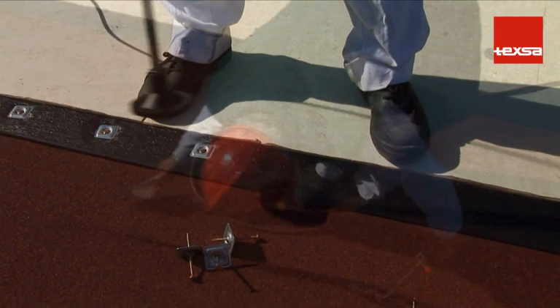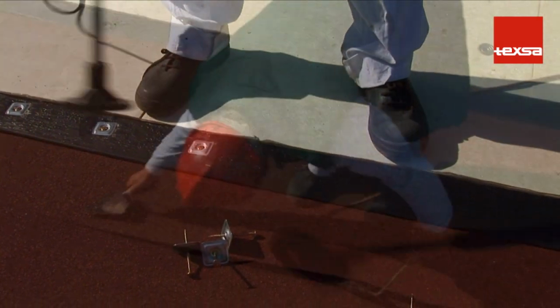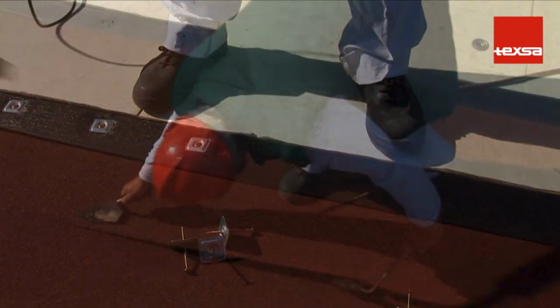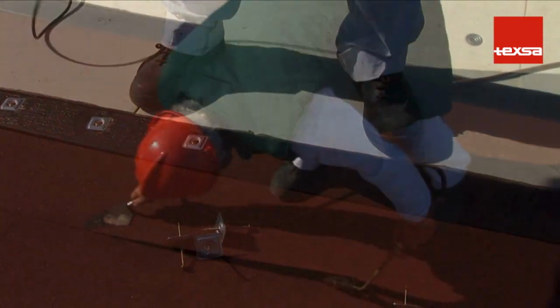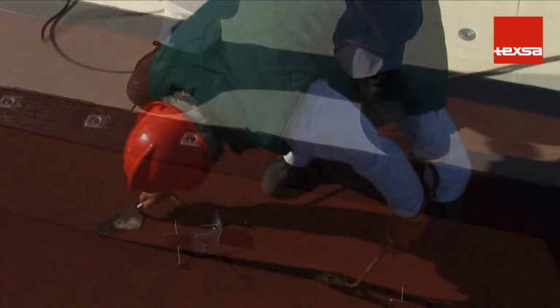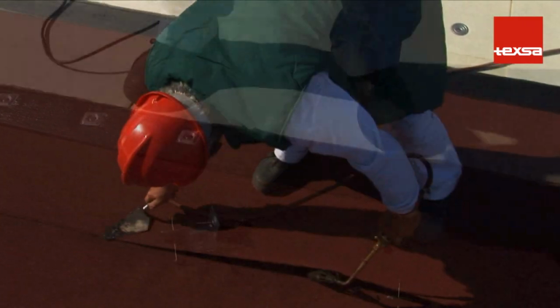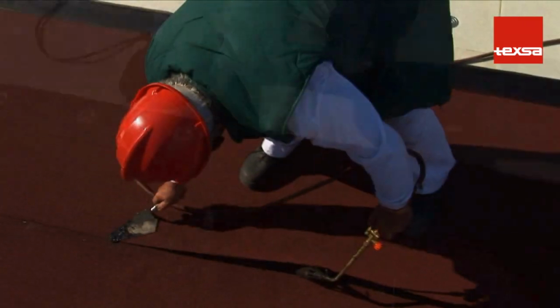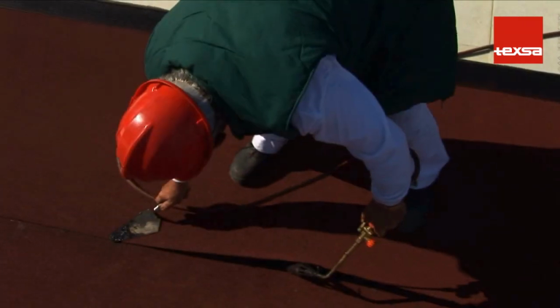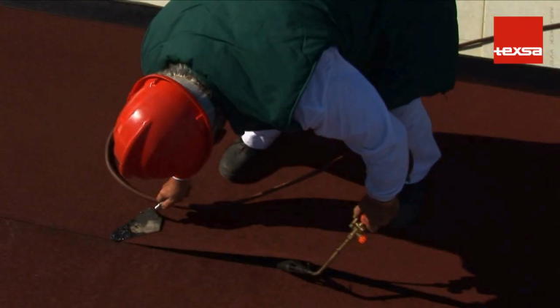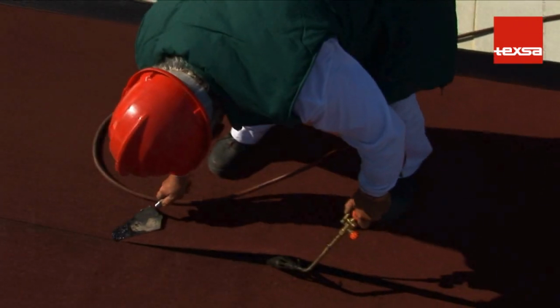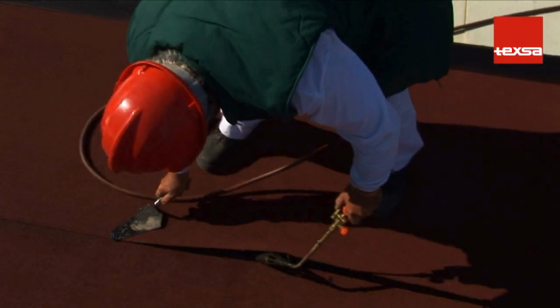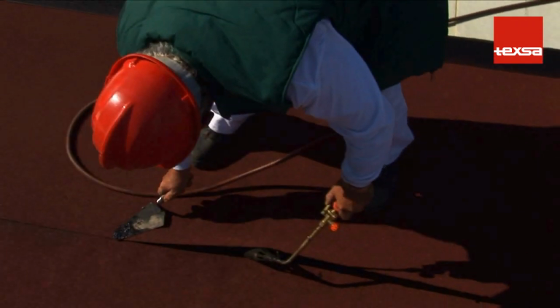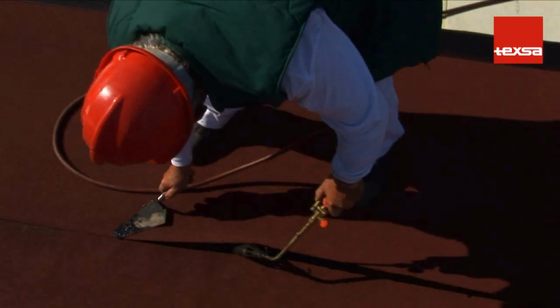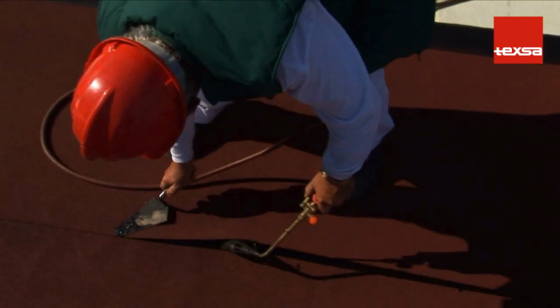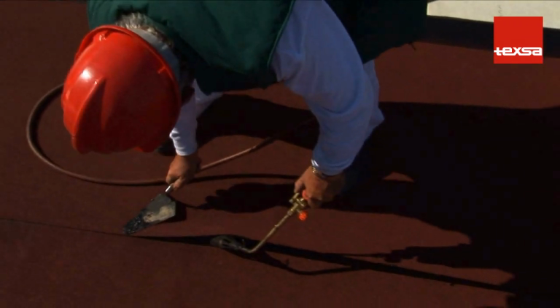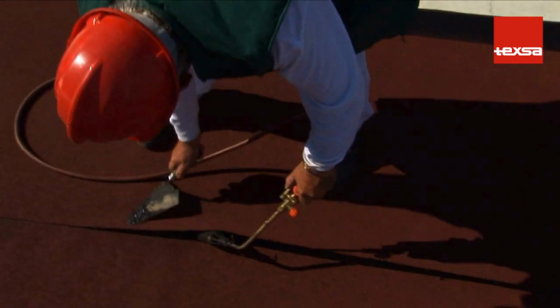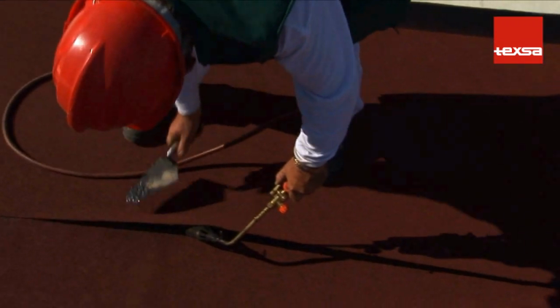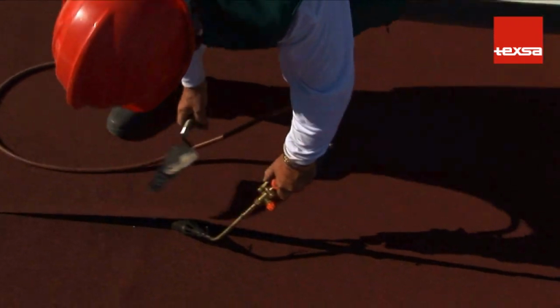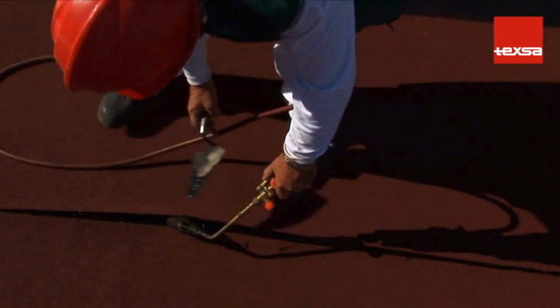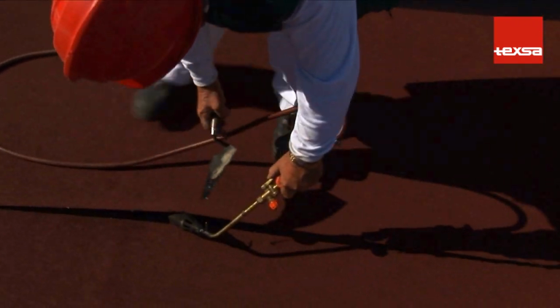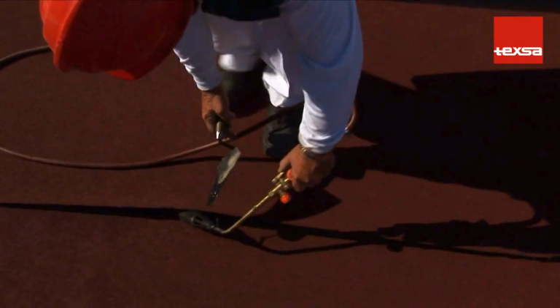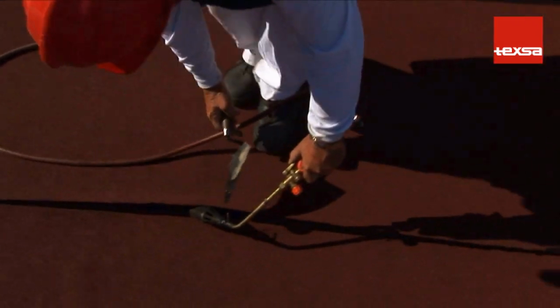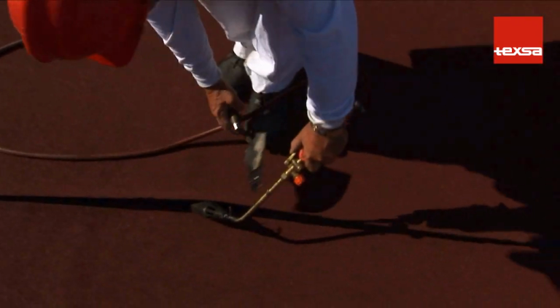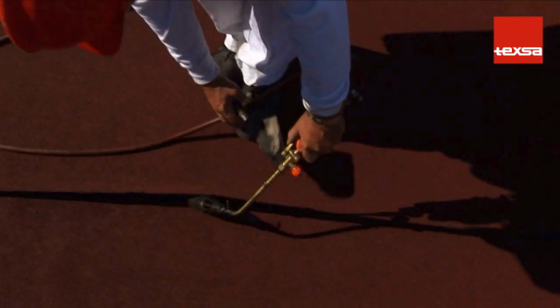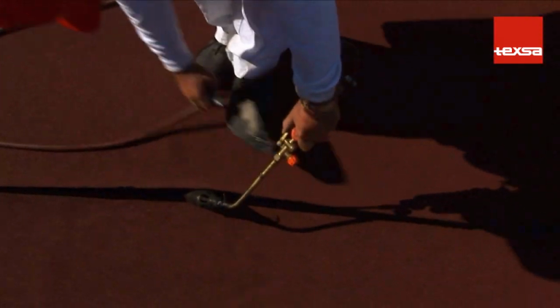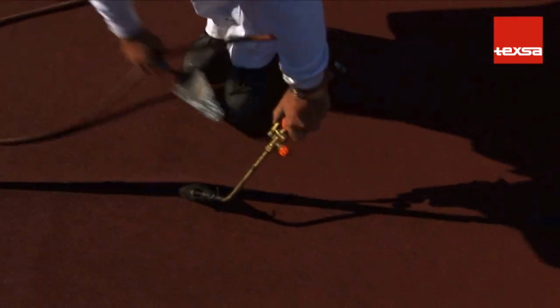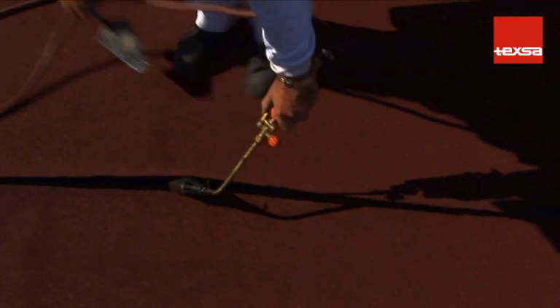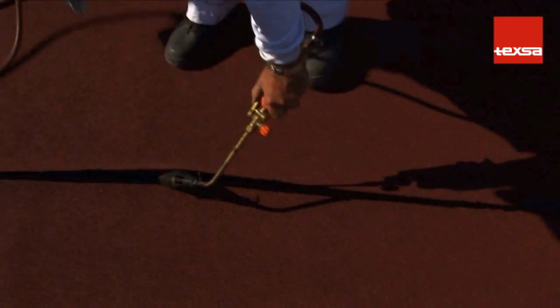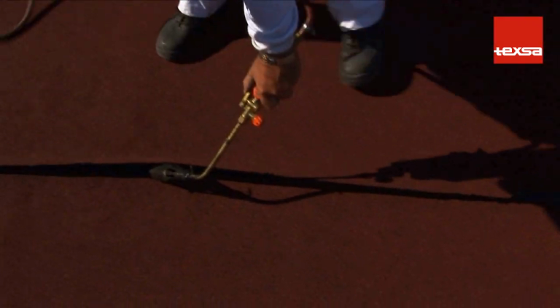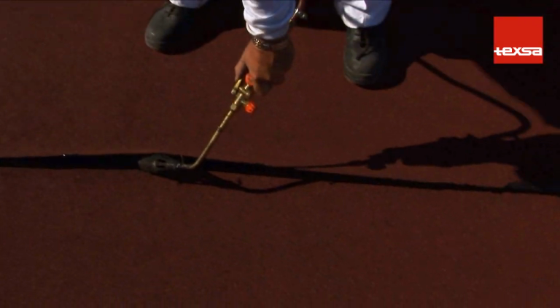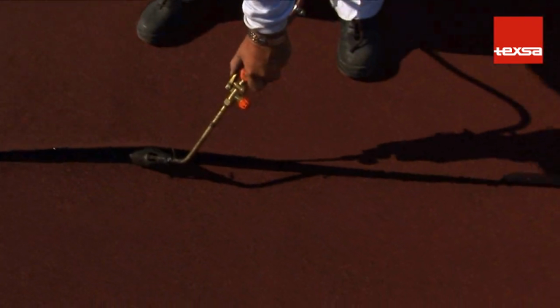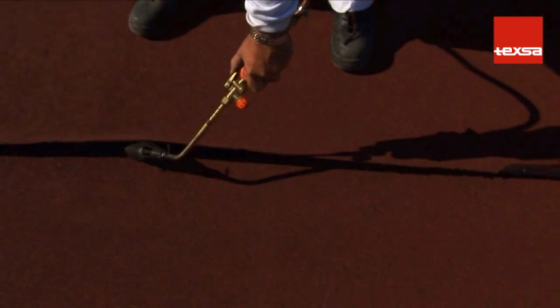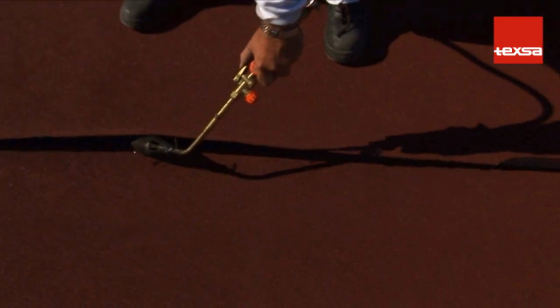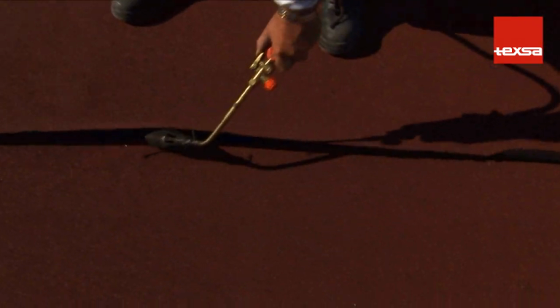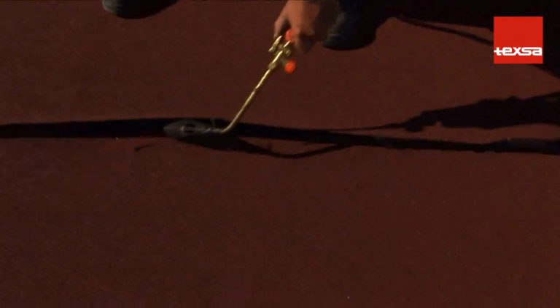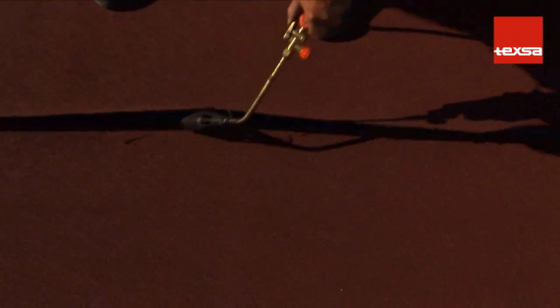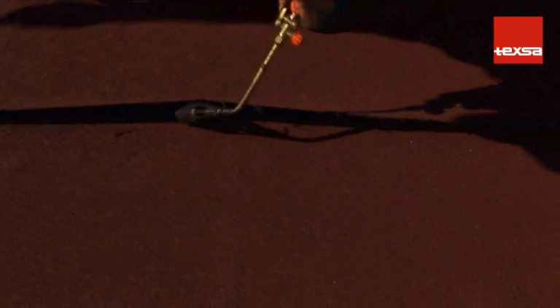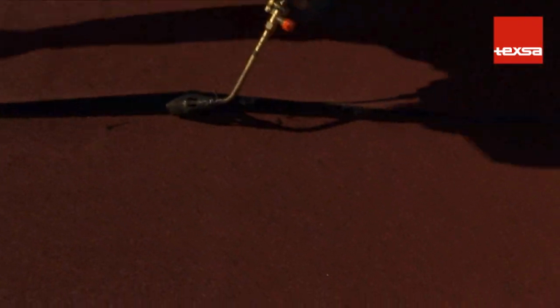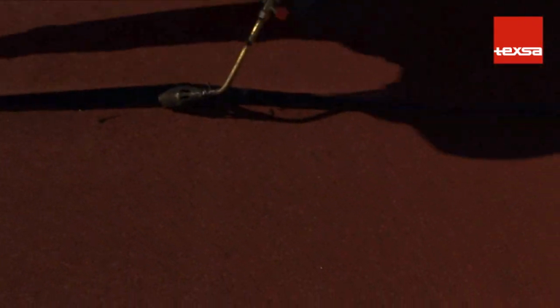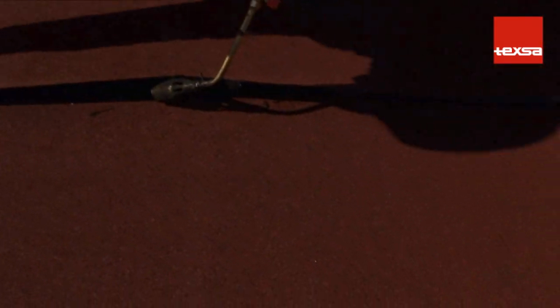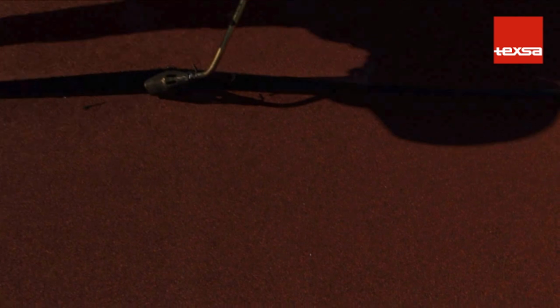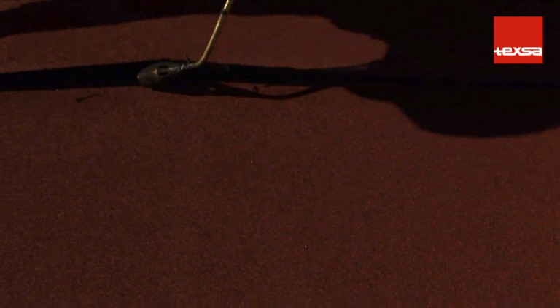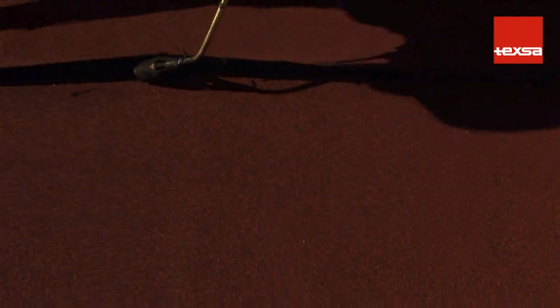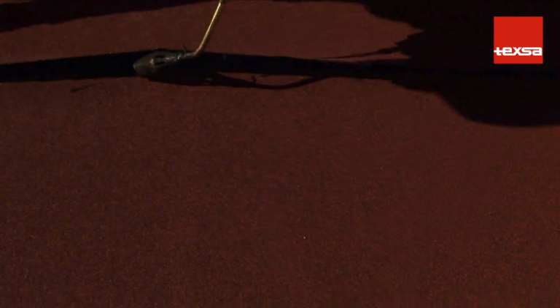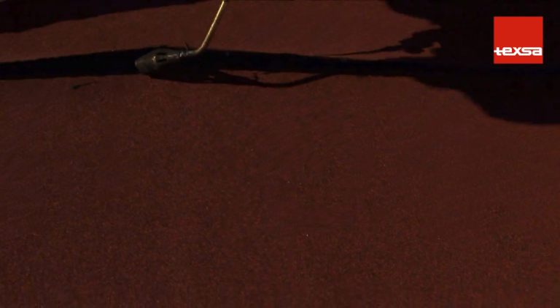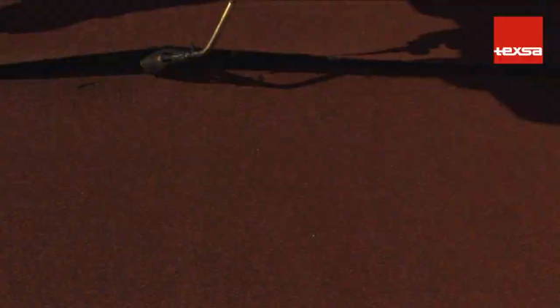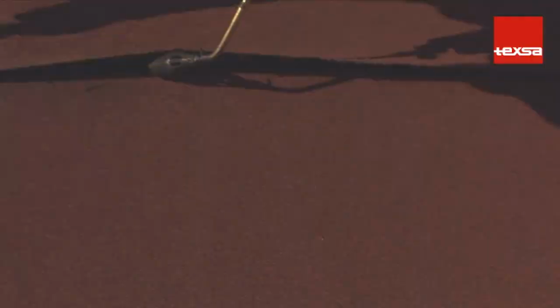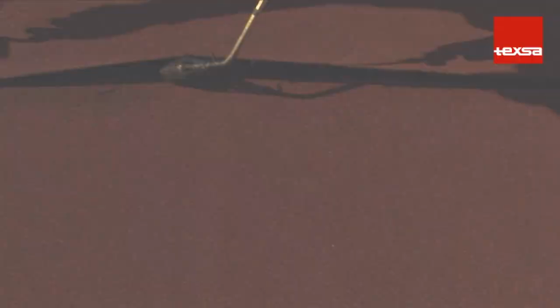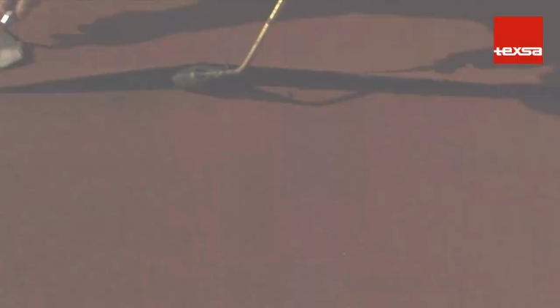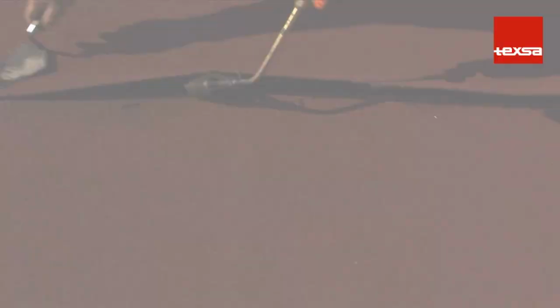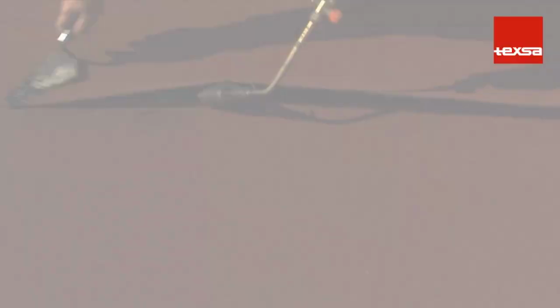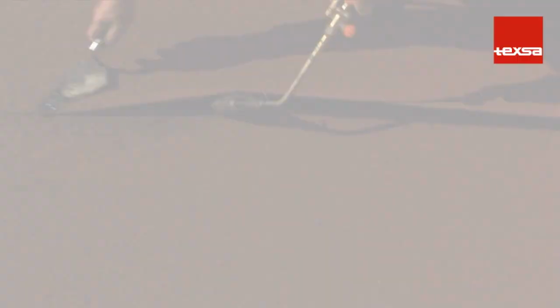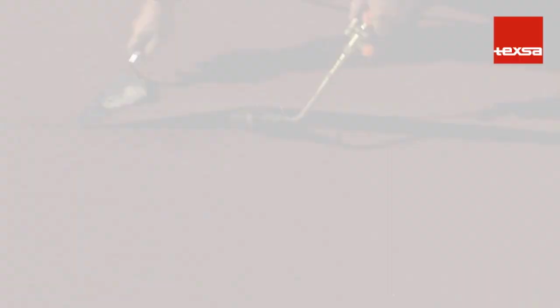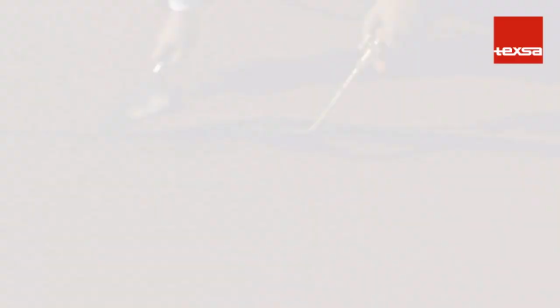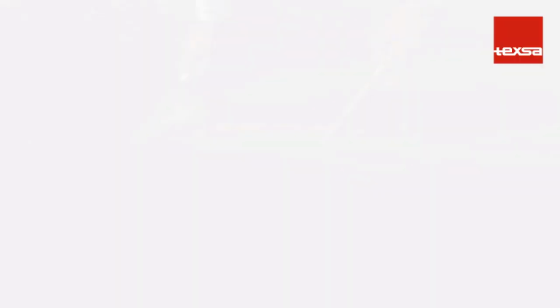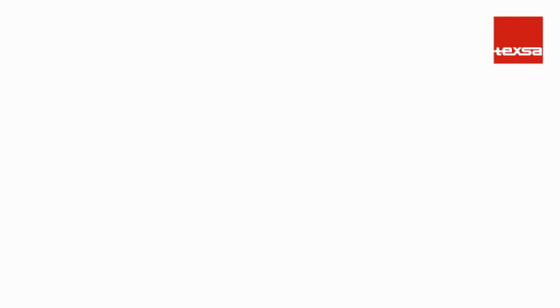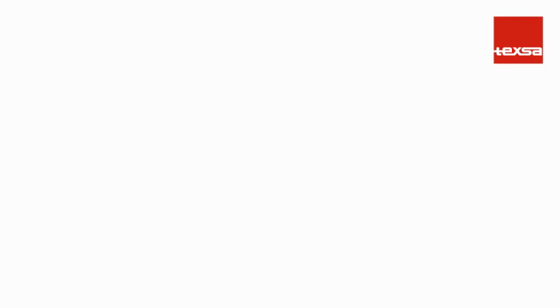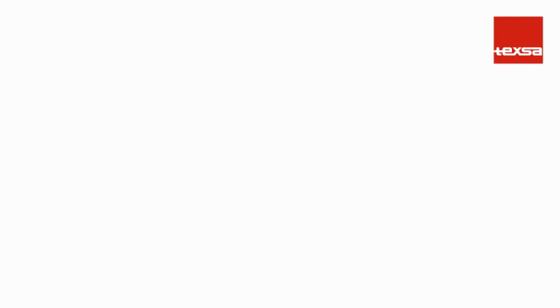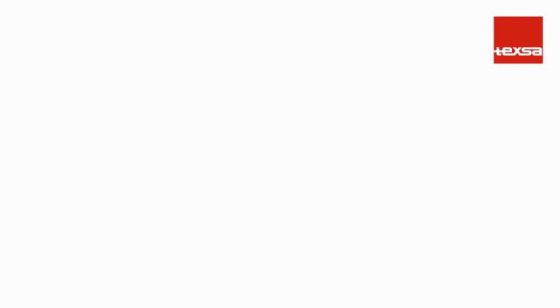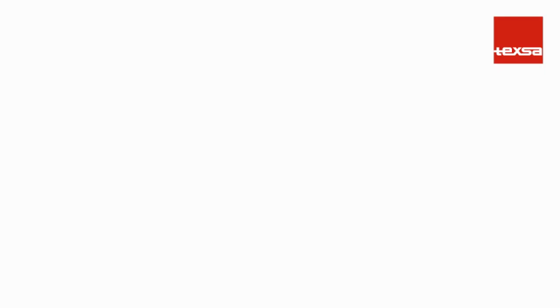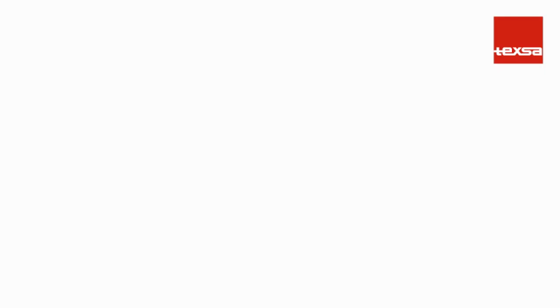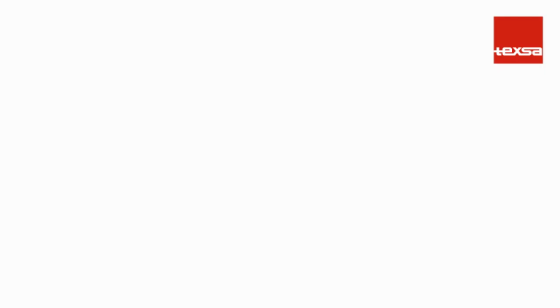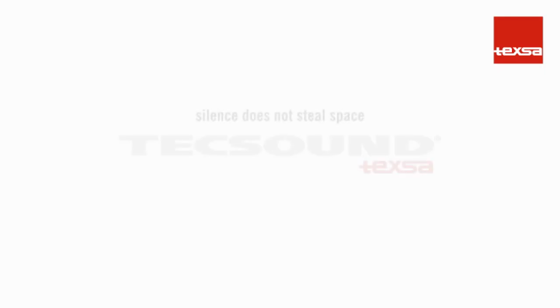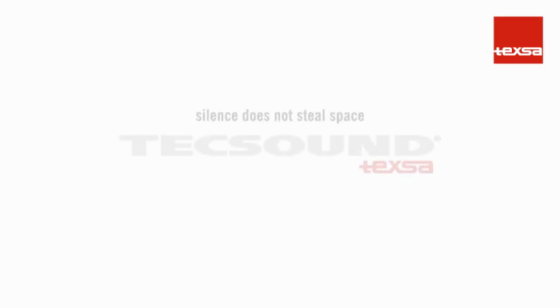The laps must be sealed by torch and gone over with a trowel.